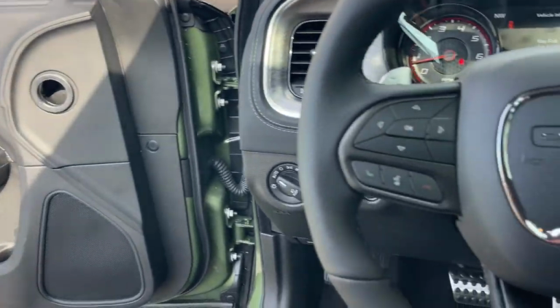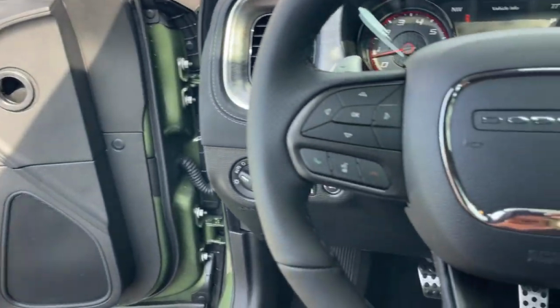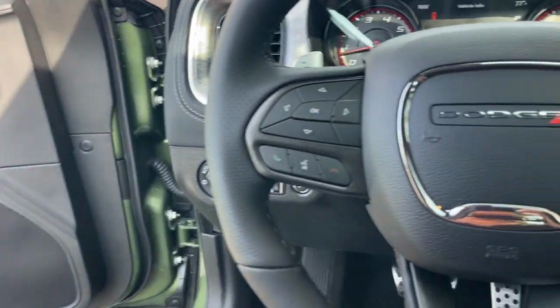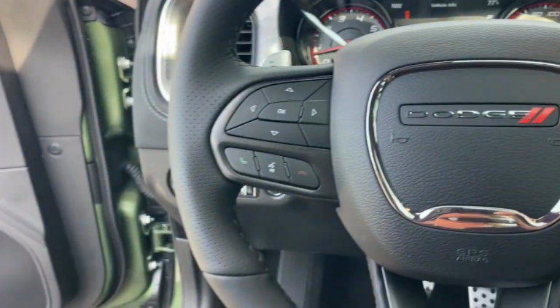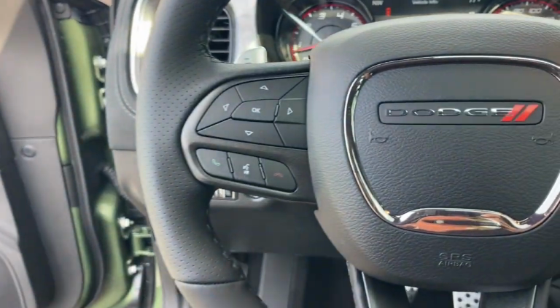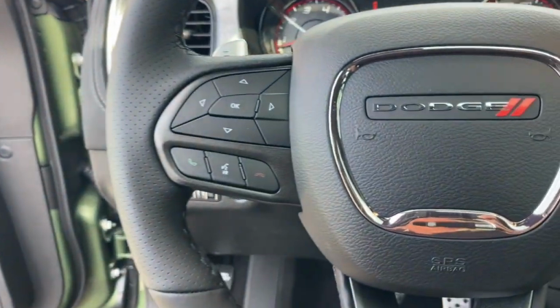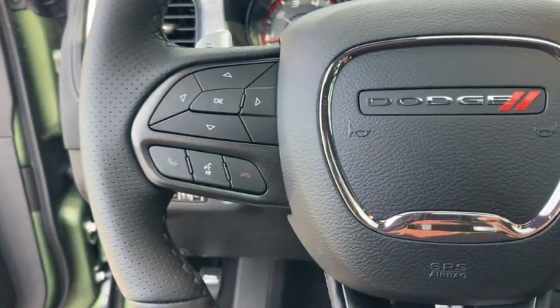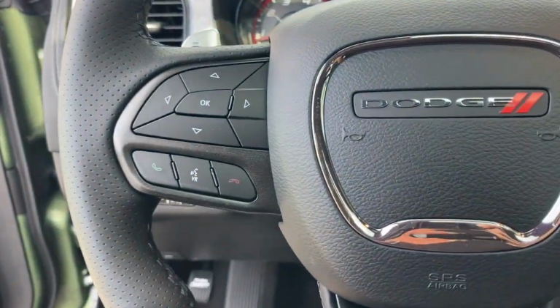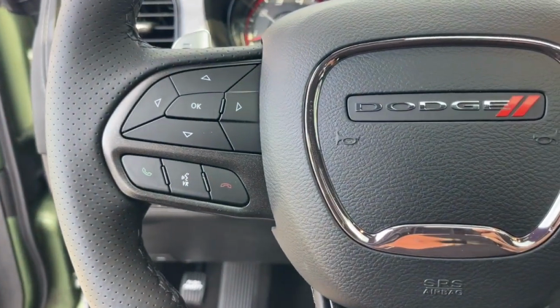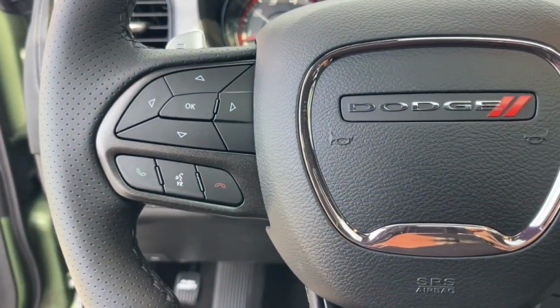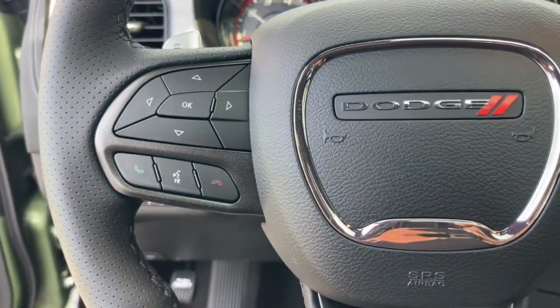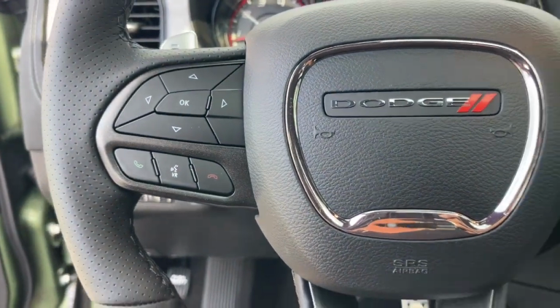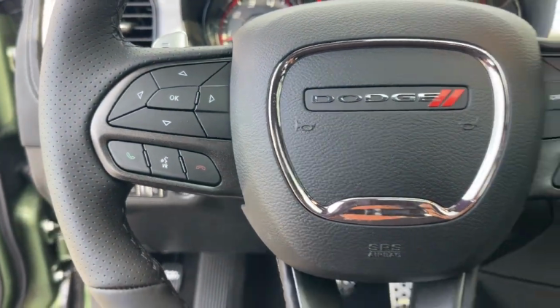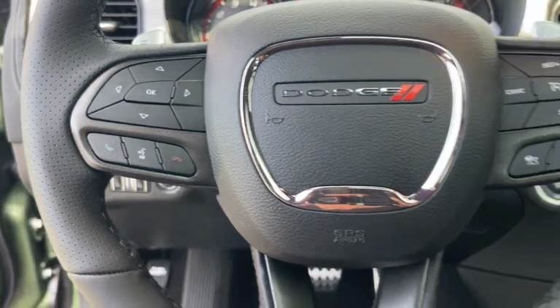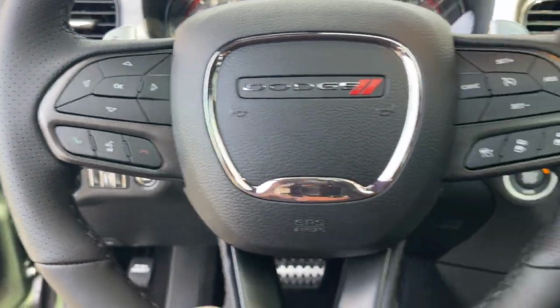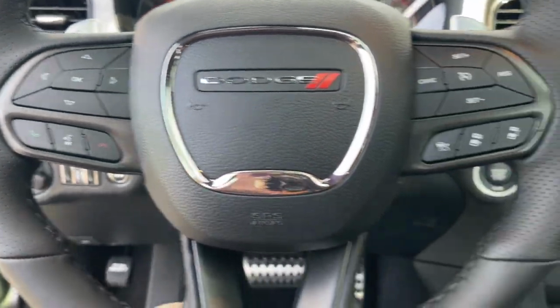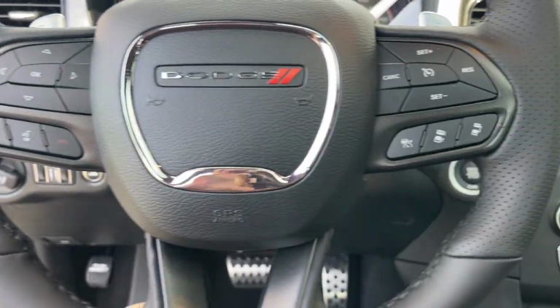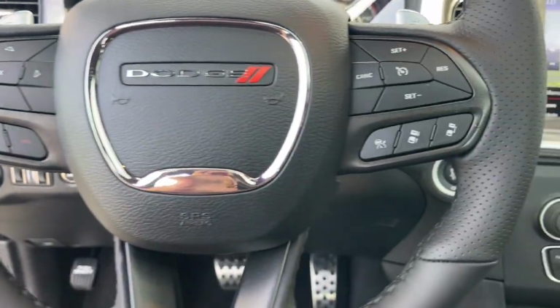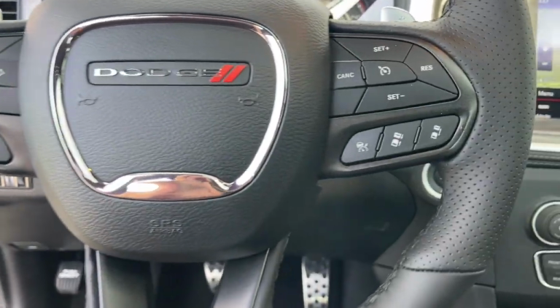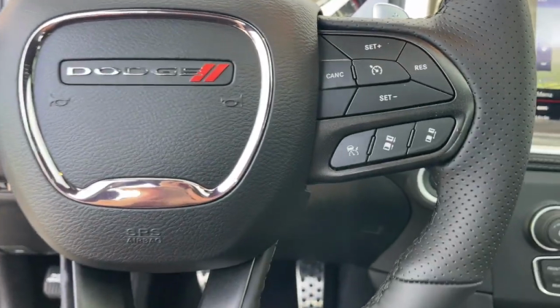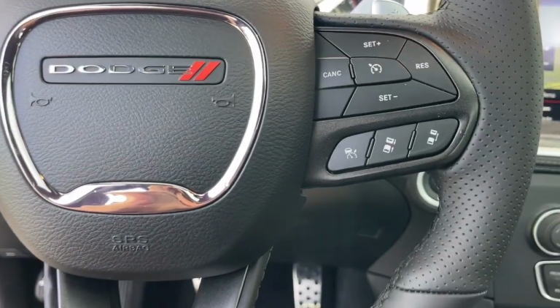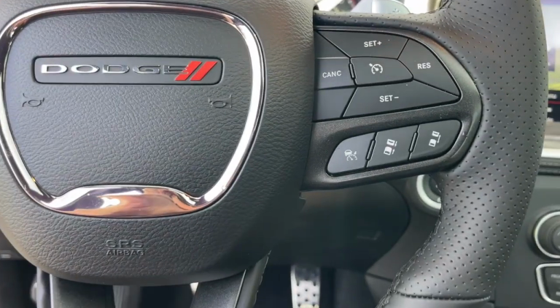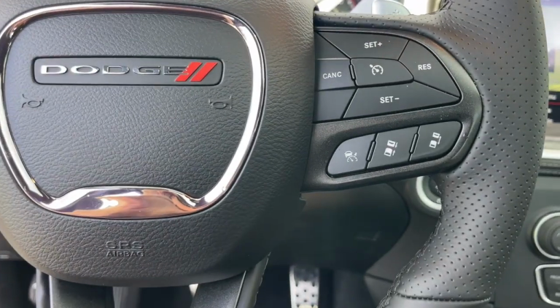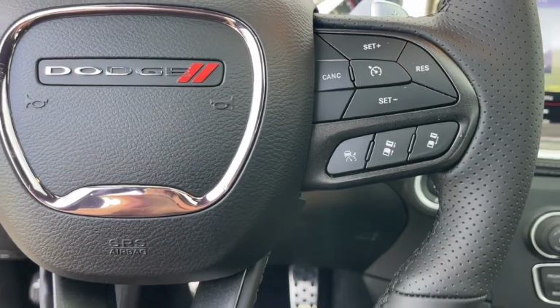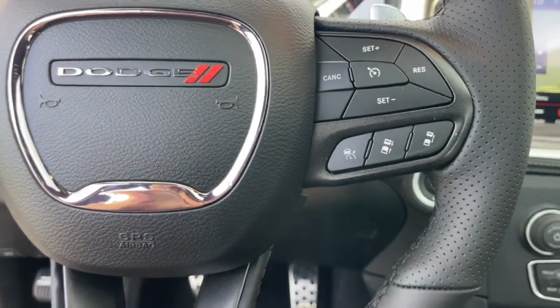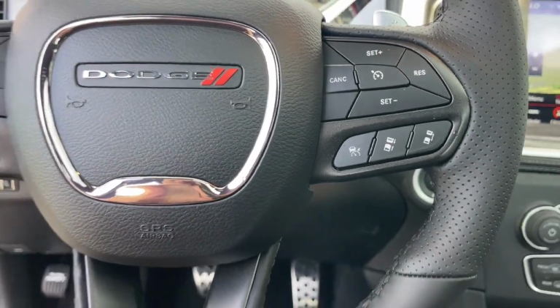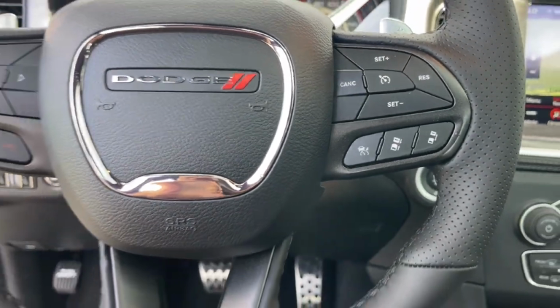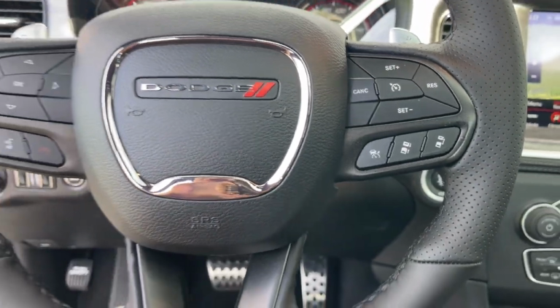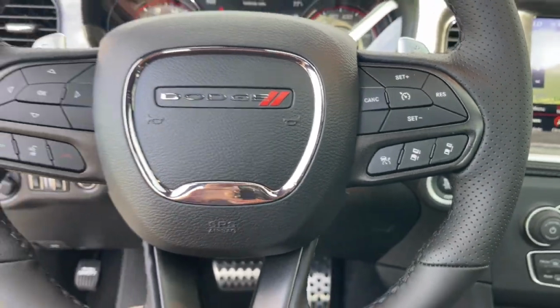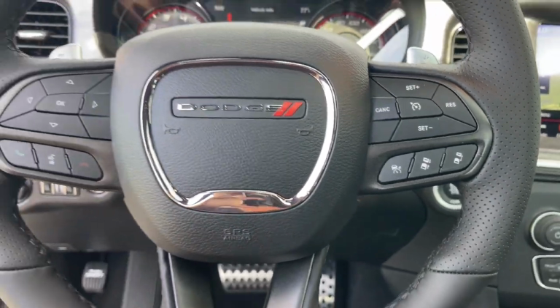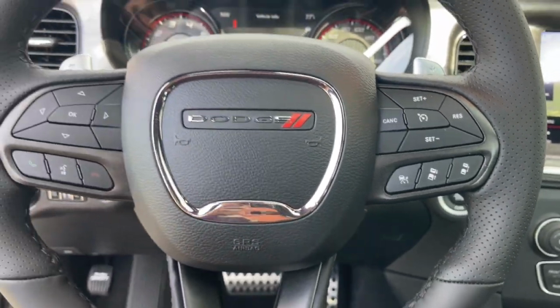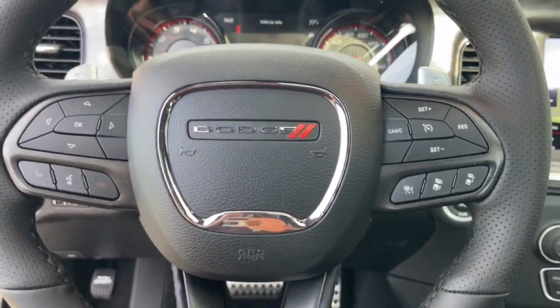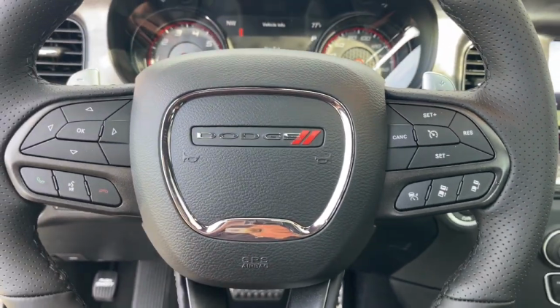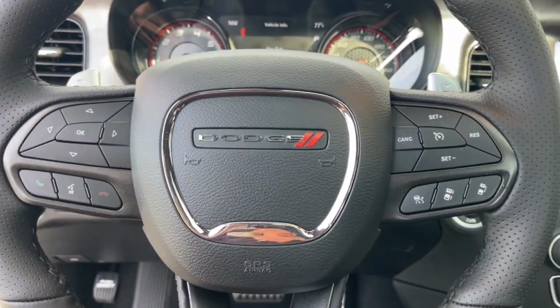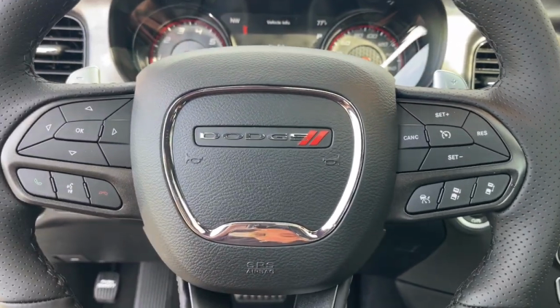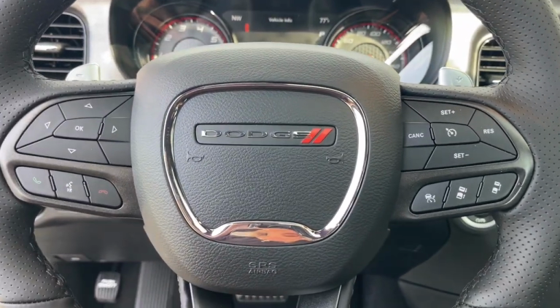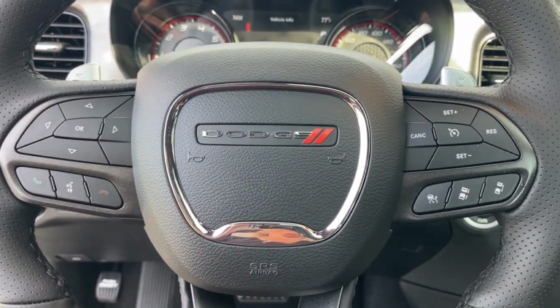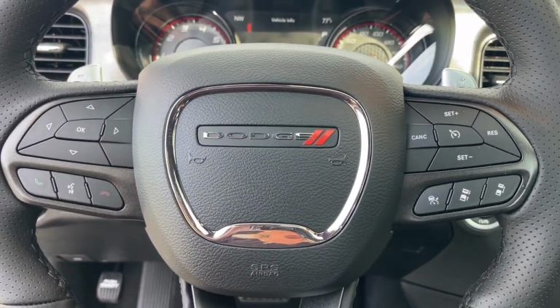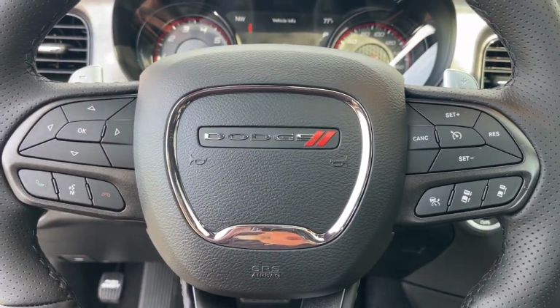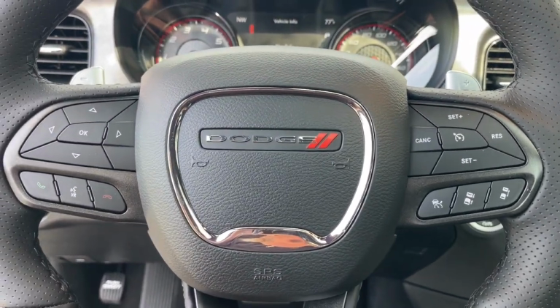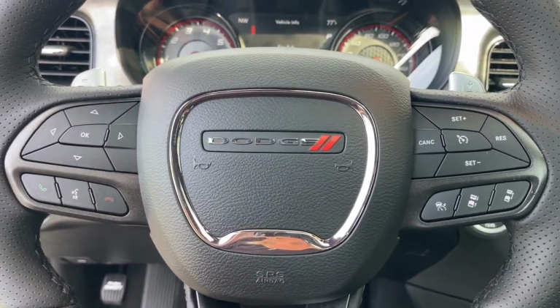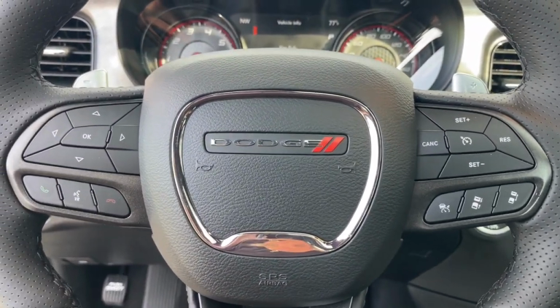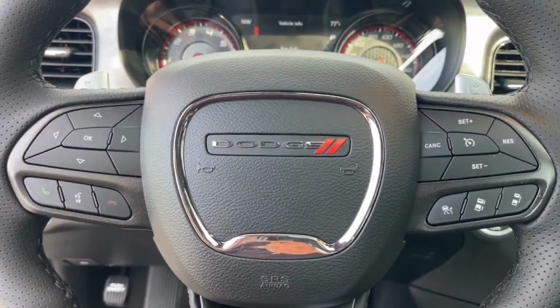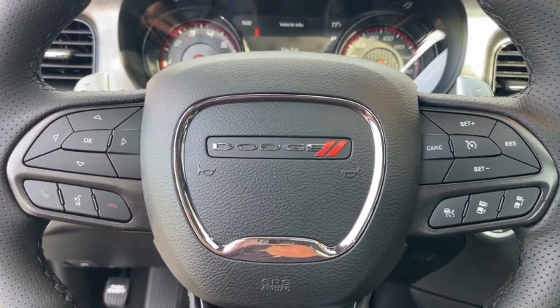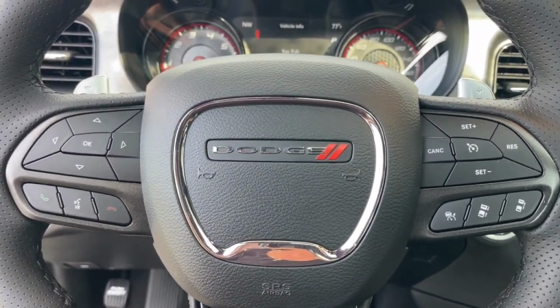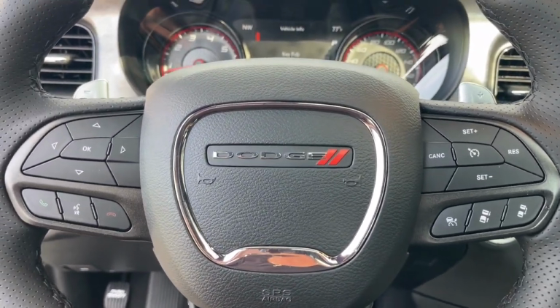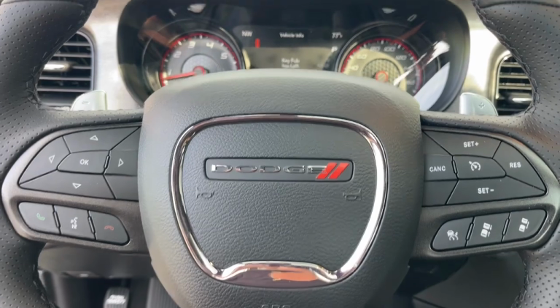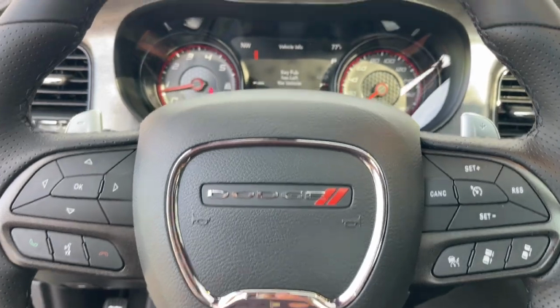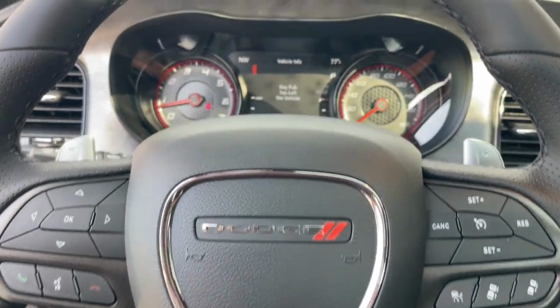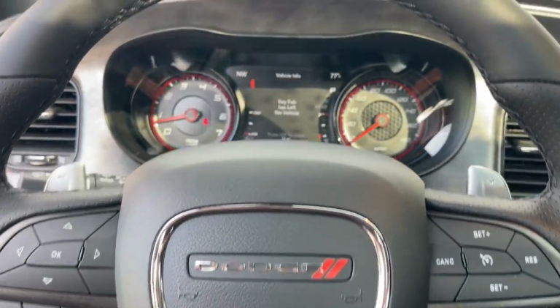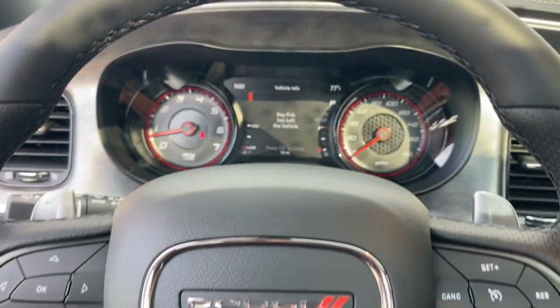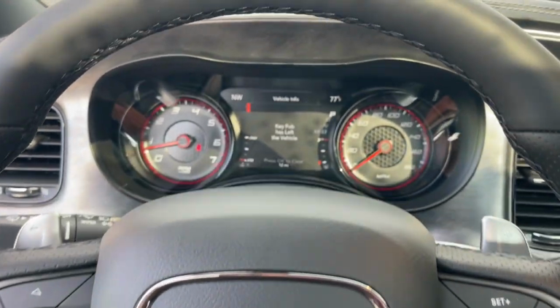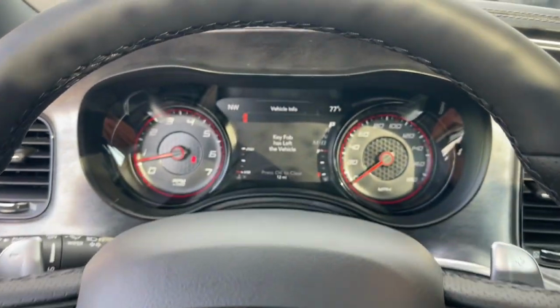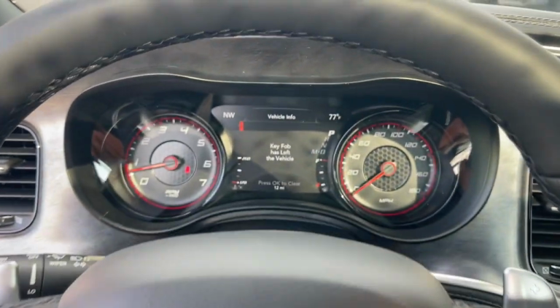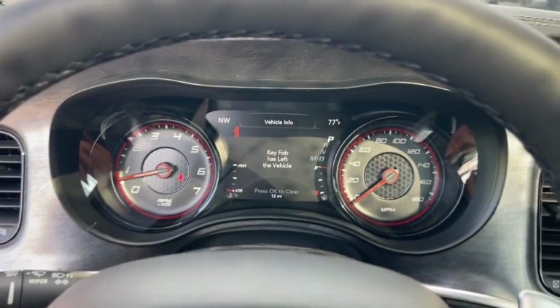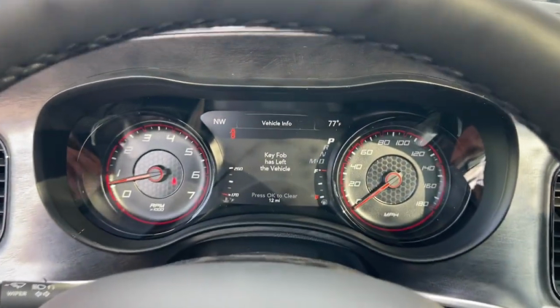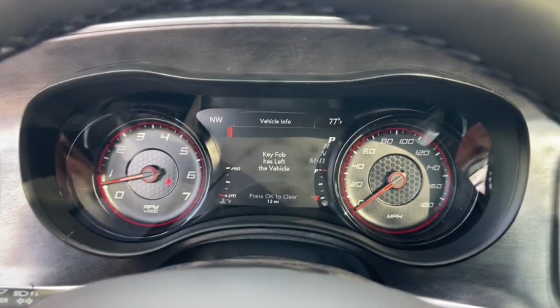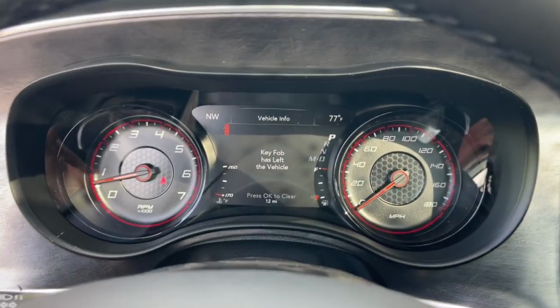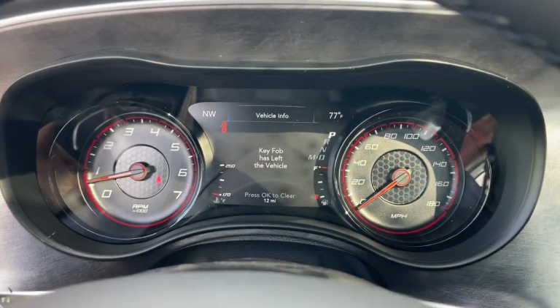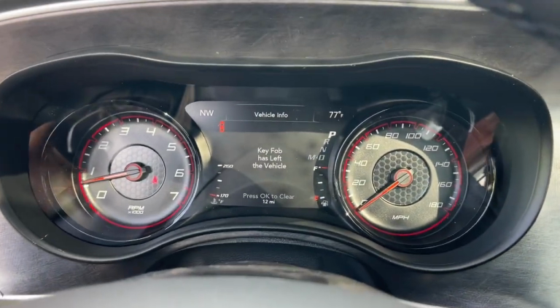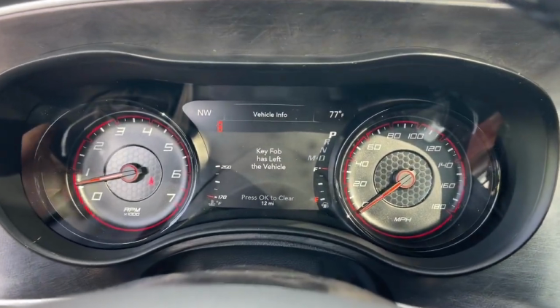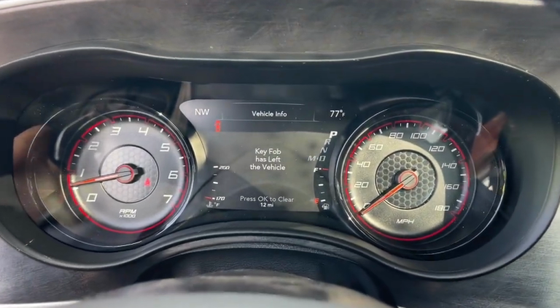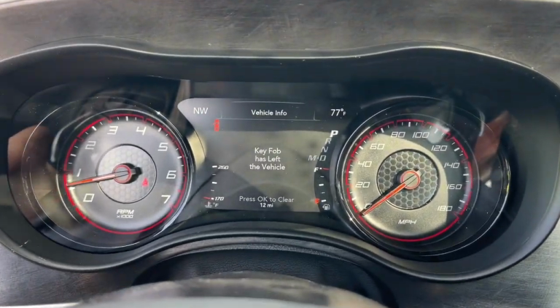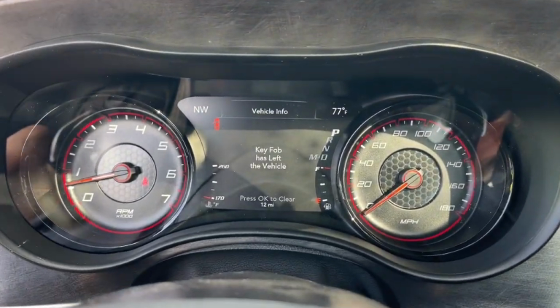Navigation system, sun/moonroof, keyless entry, adaptive cruise control, fog lamps.